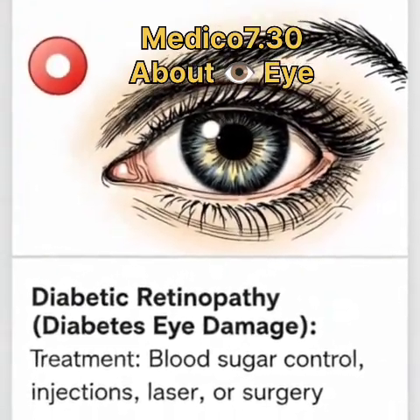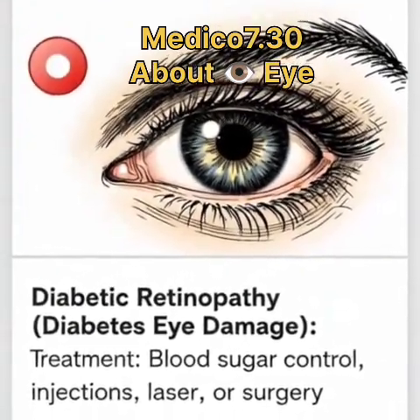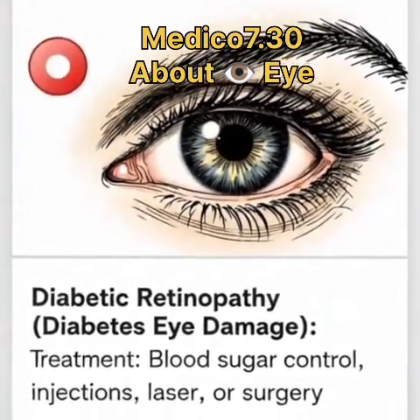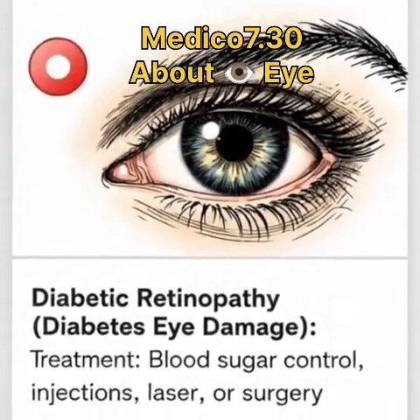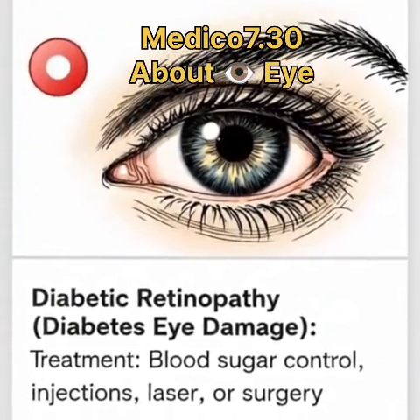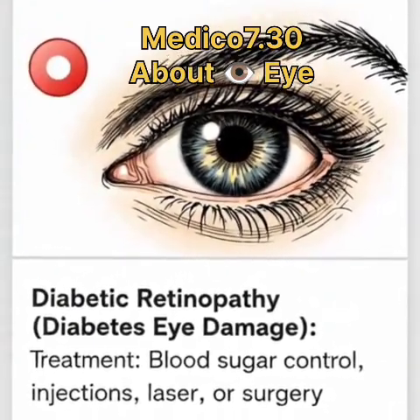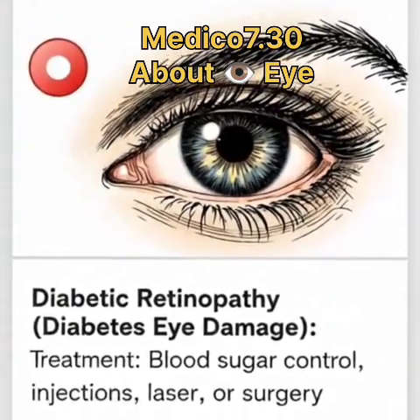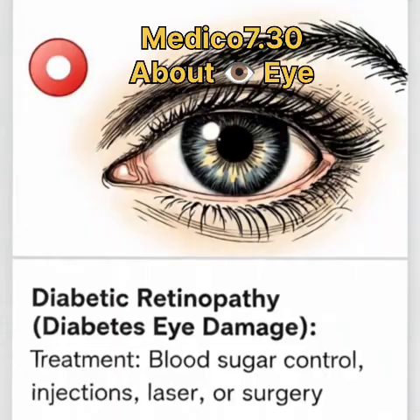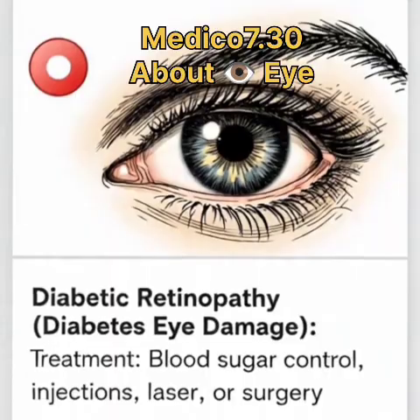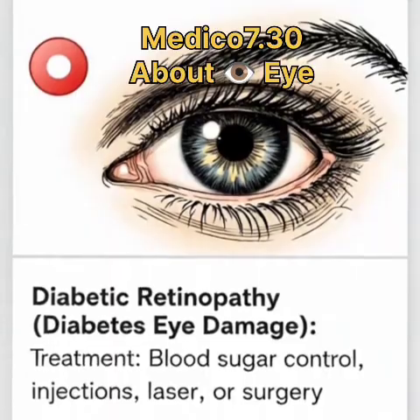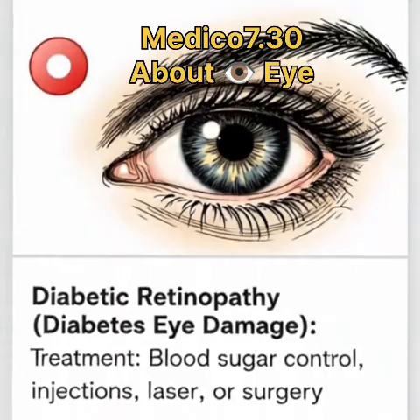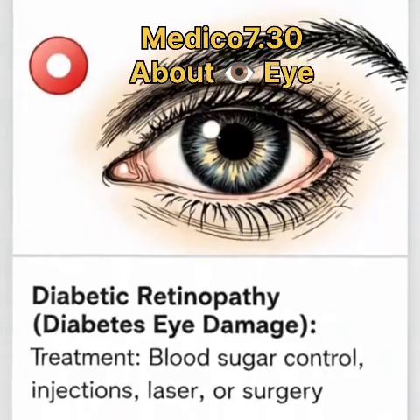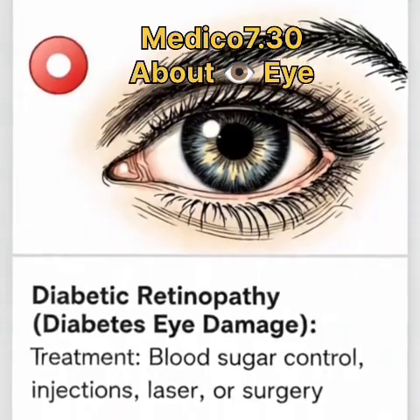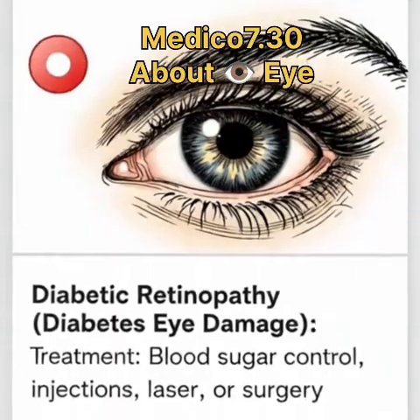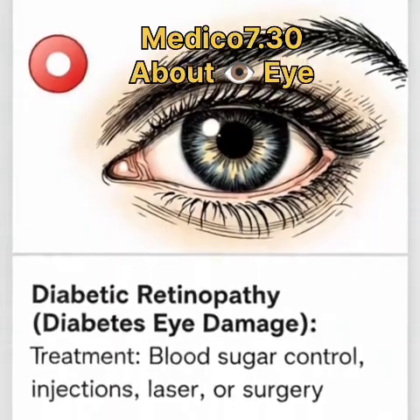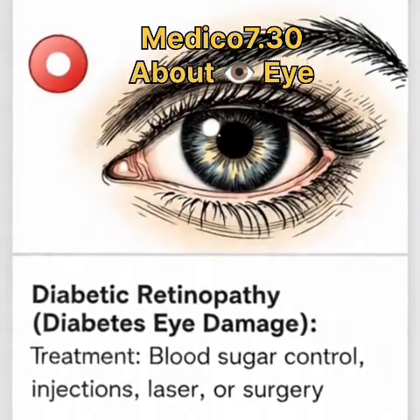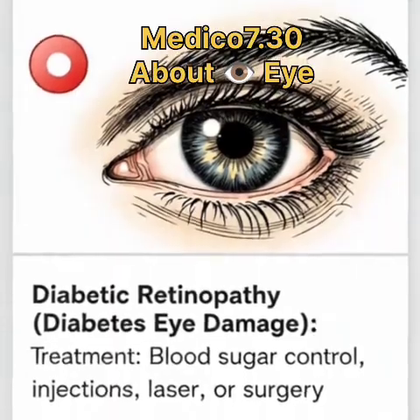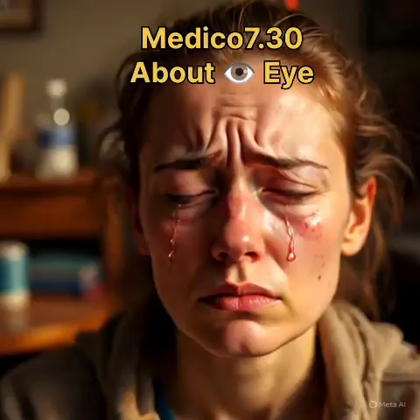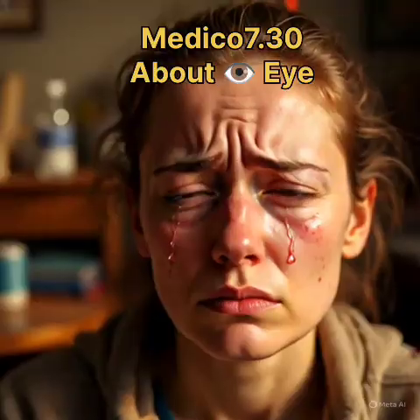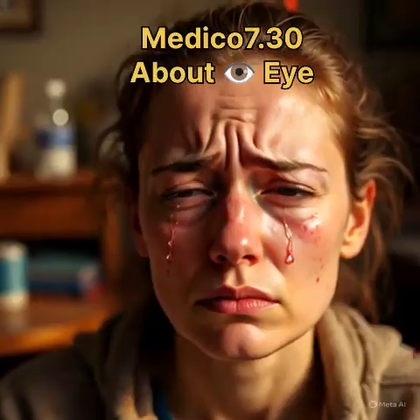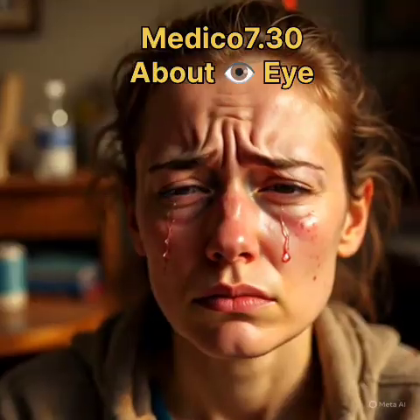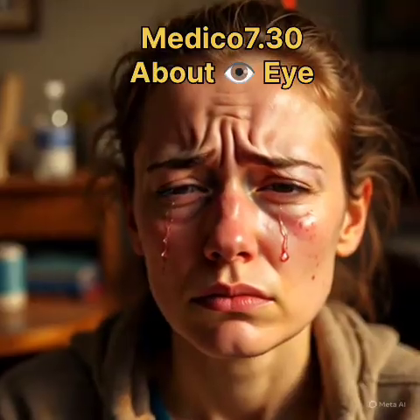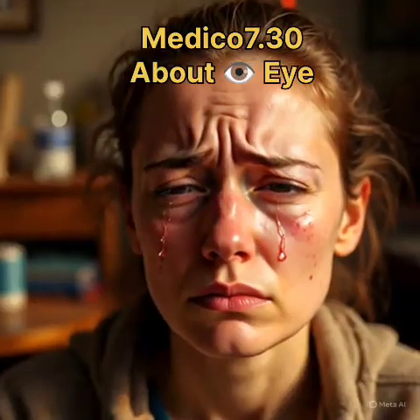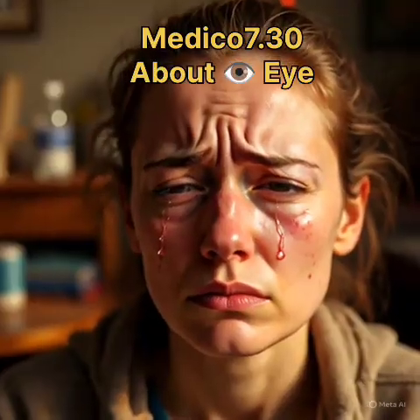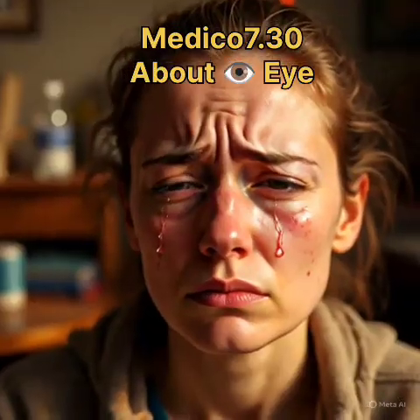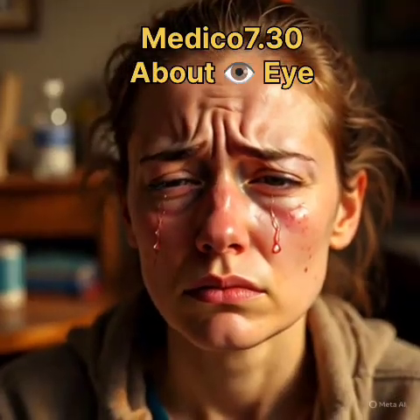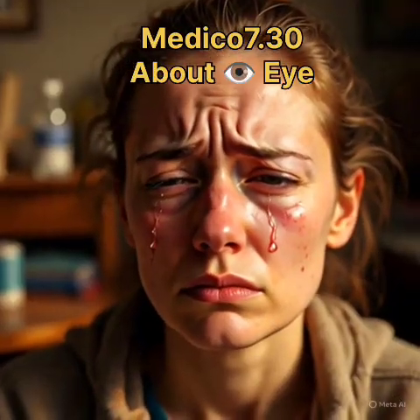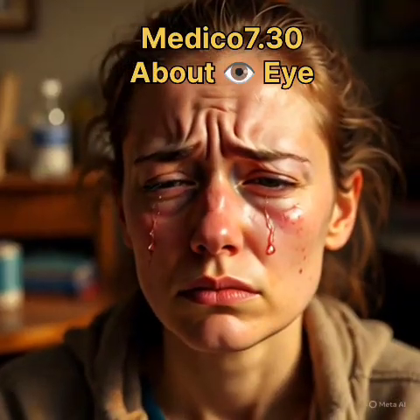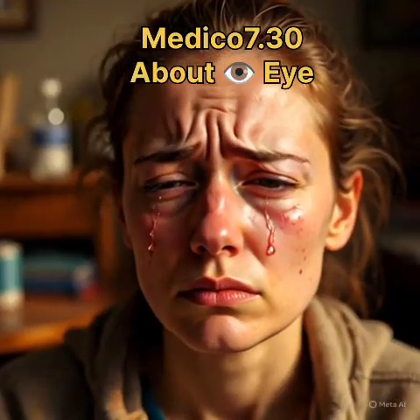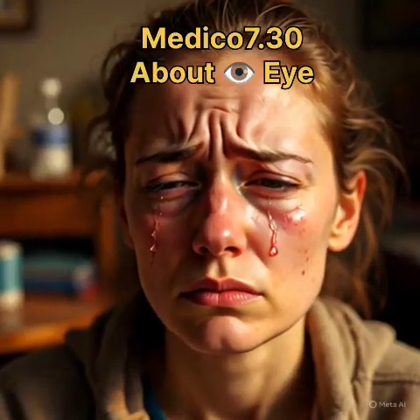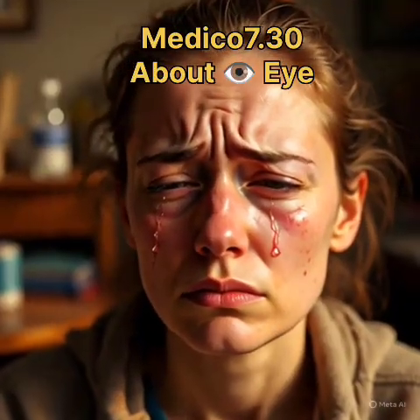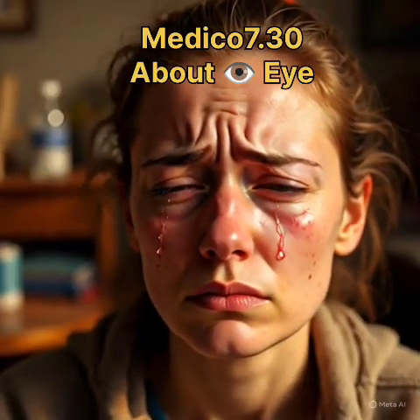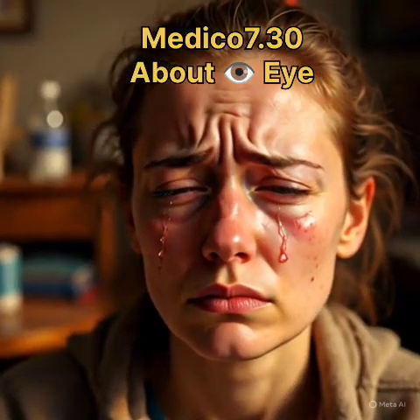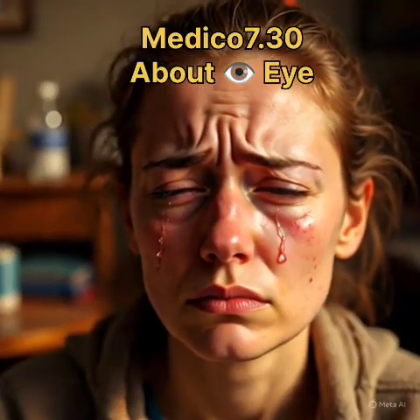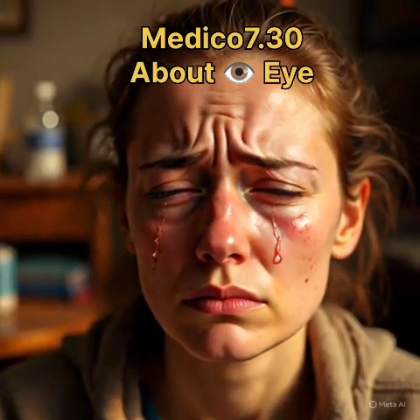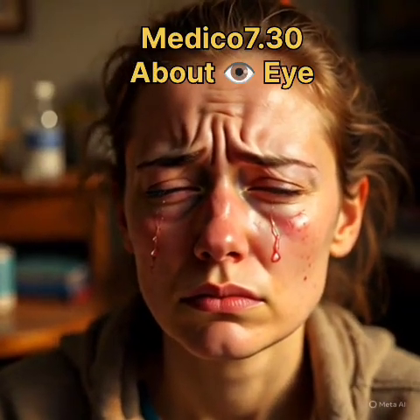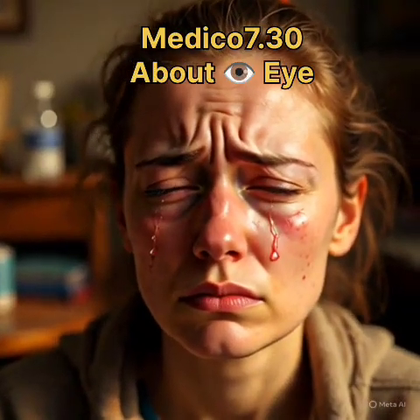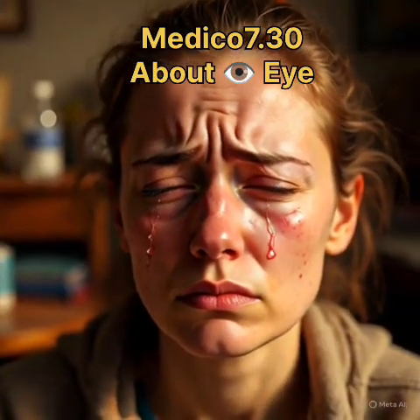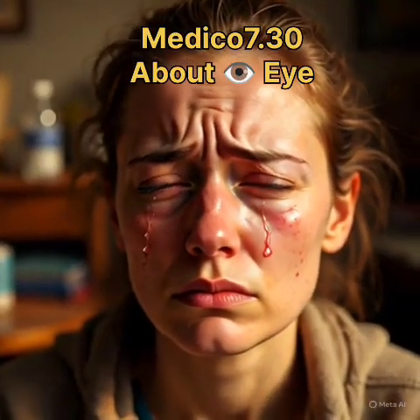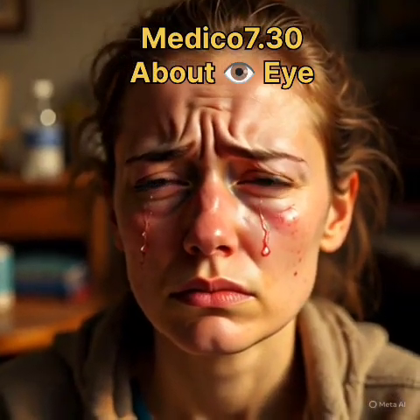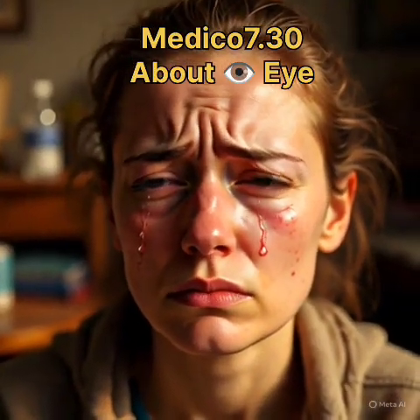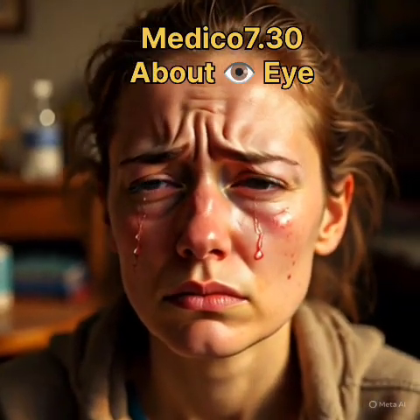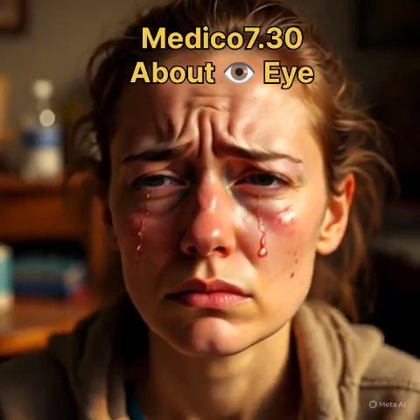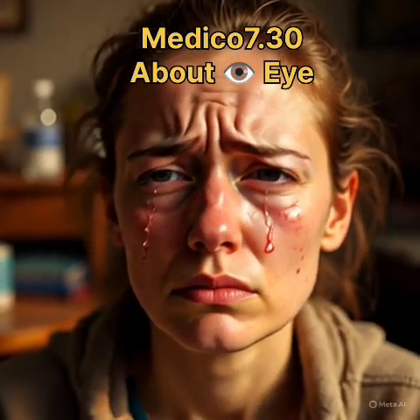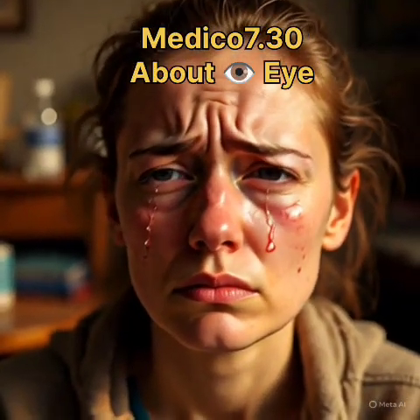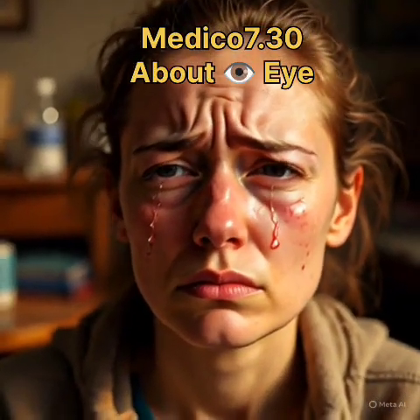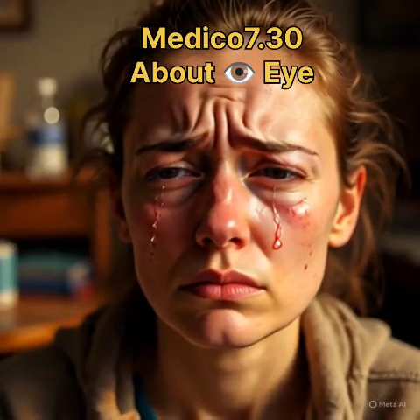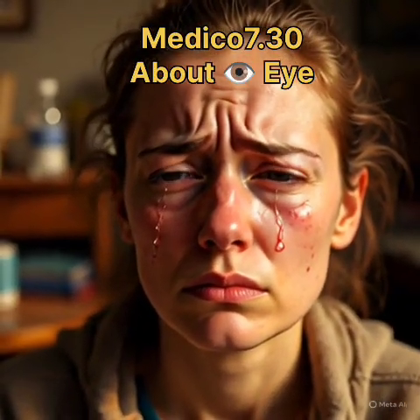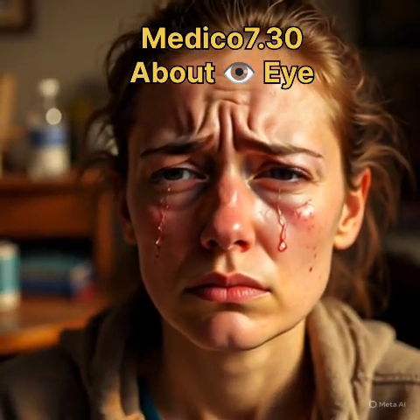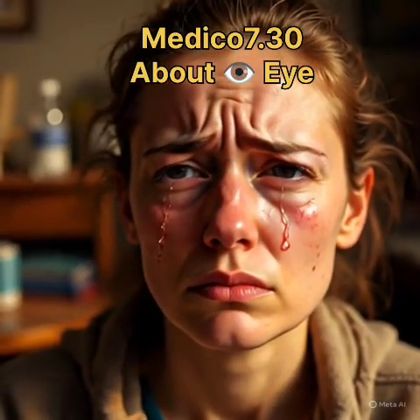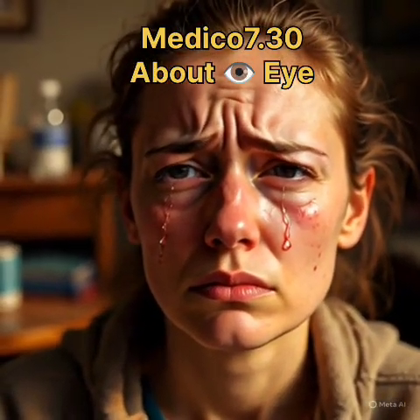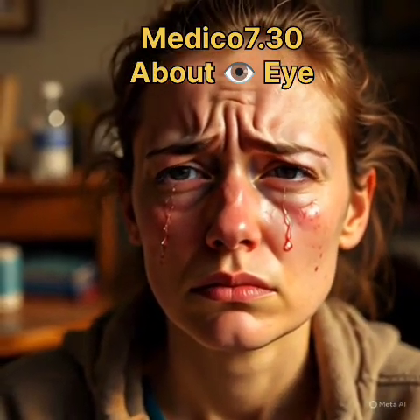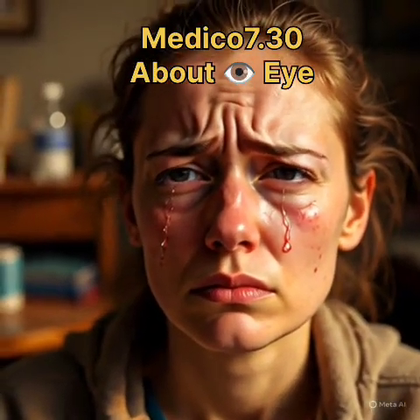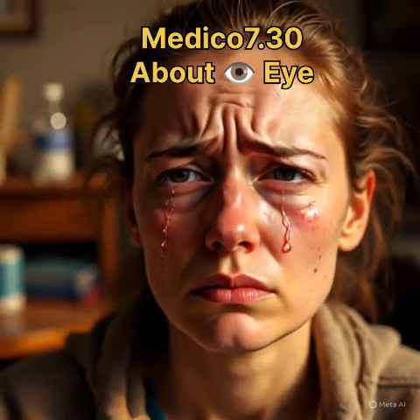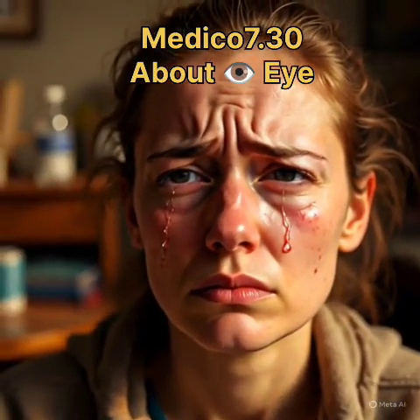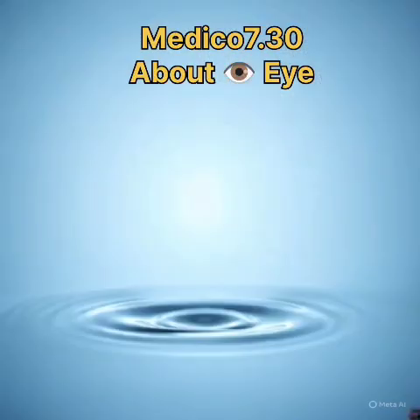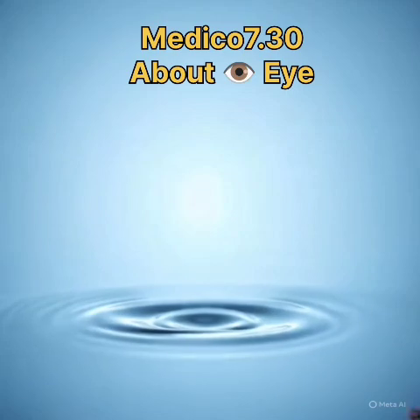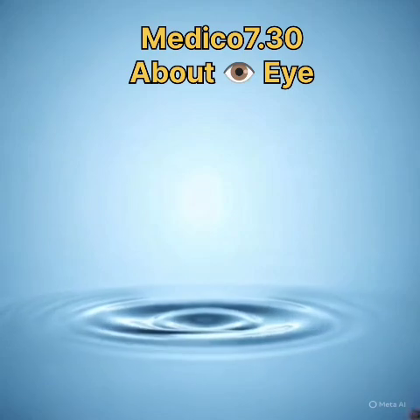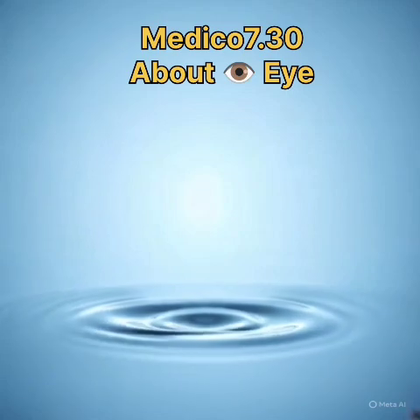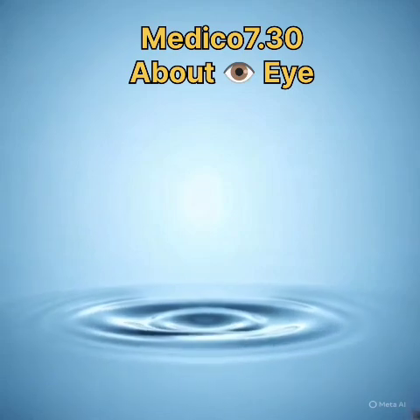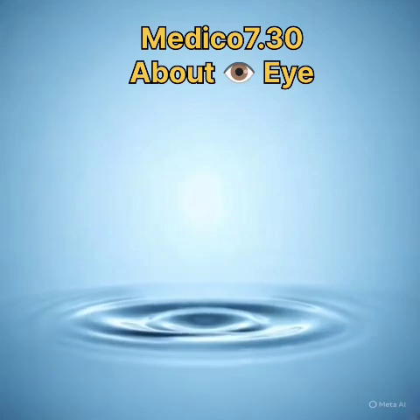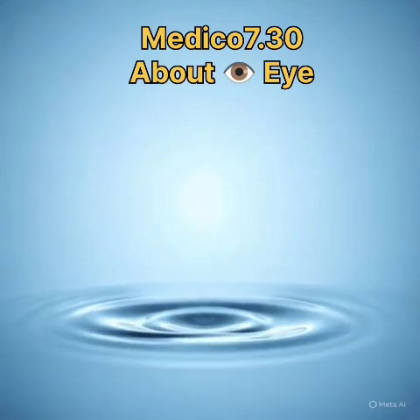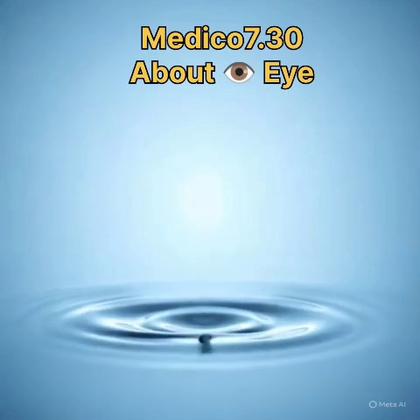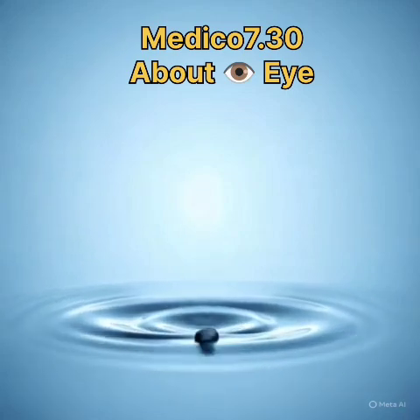6. Dry eye syndrome — irritated eyes. Treatment: artificial tears, prescription drops, or plugs.